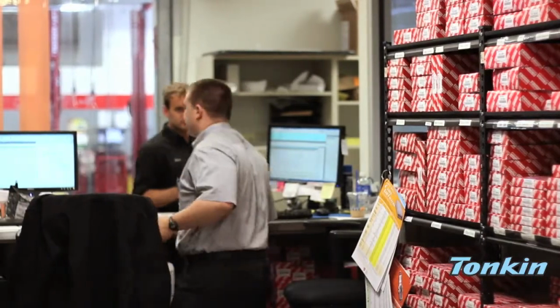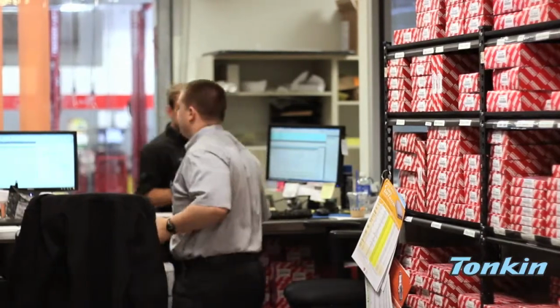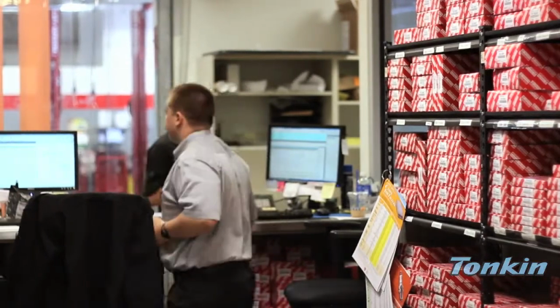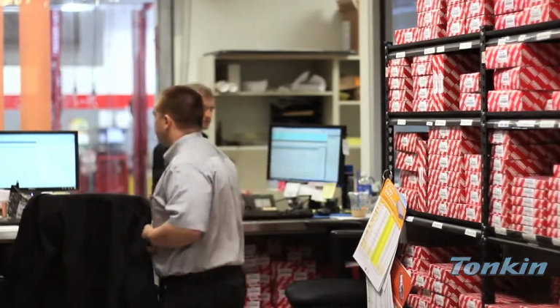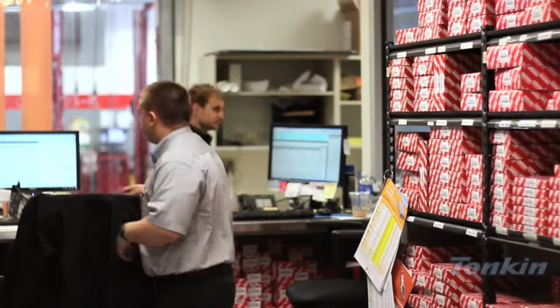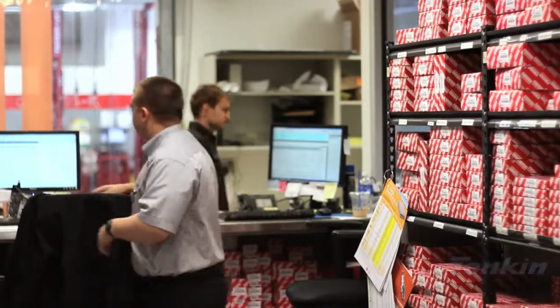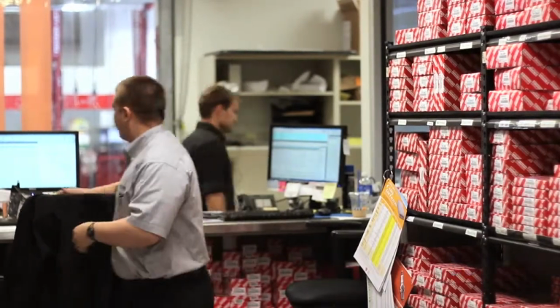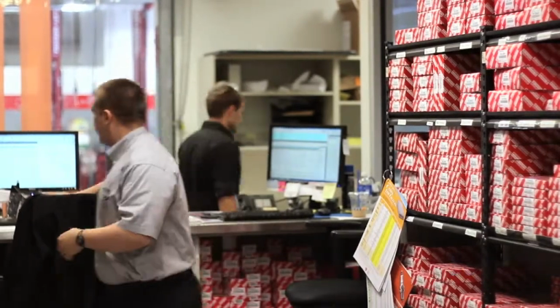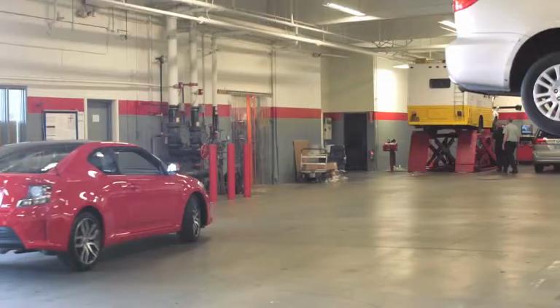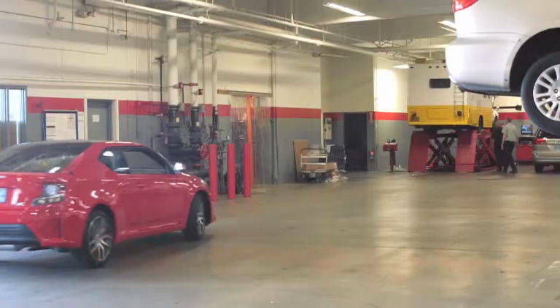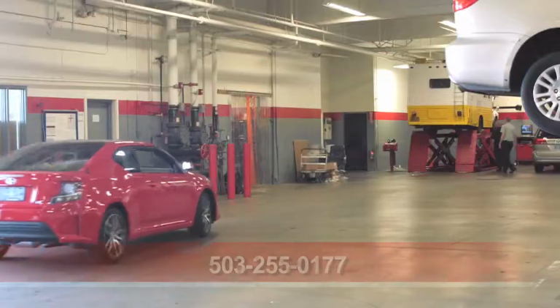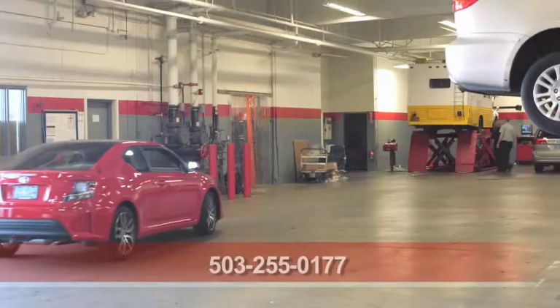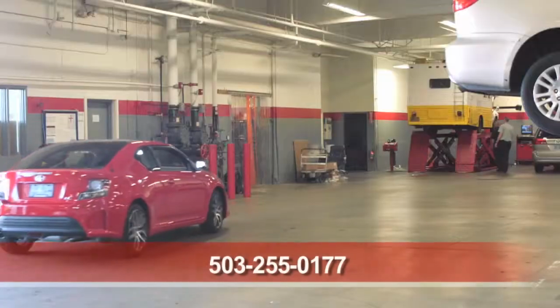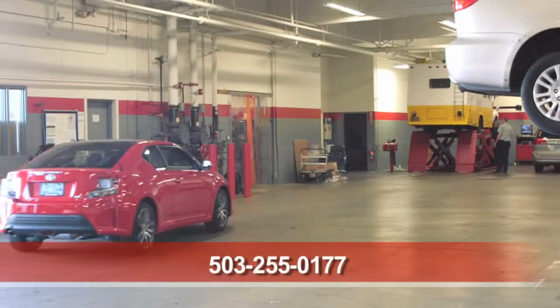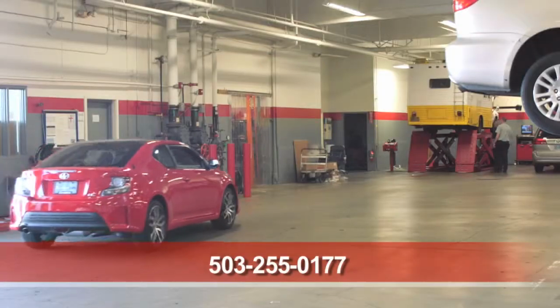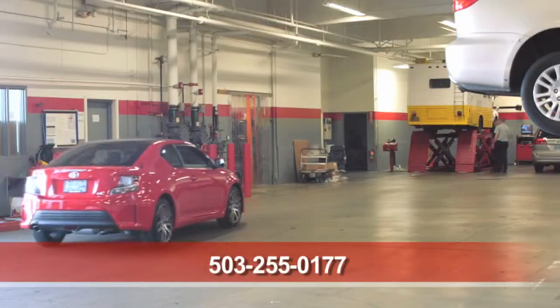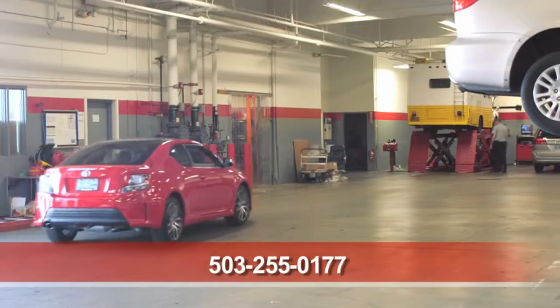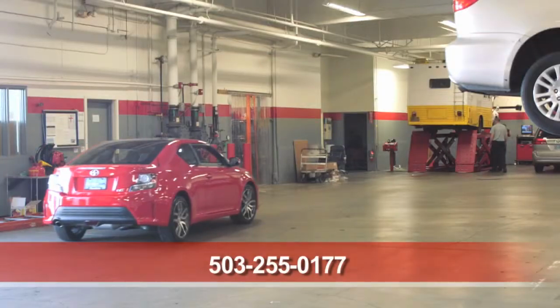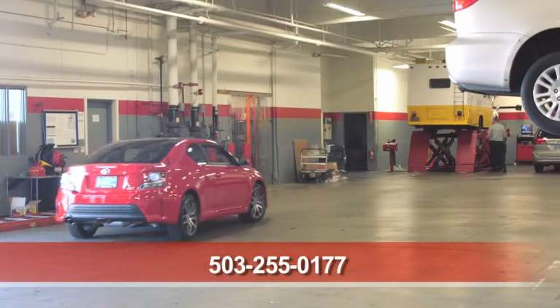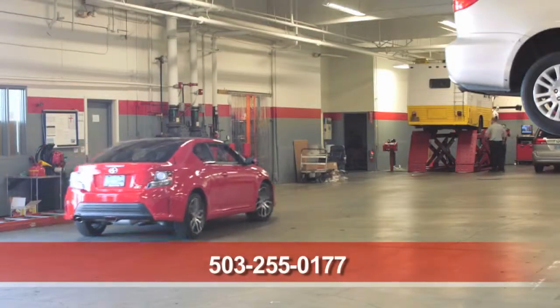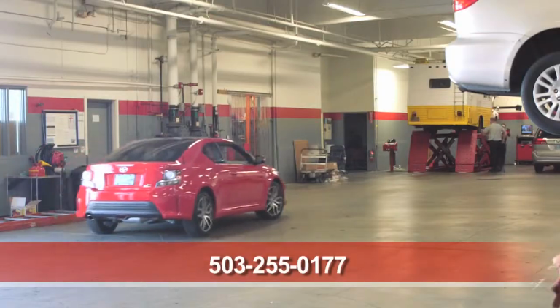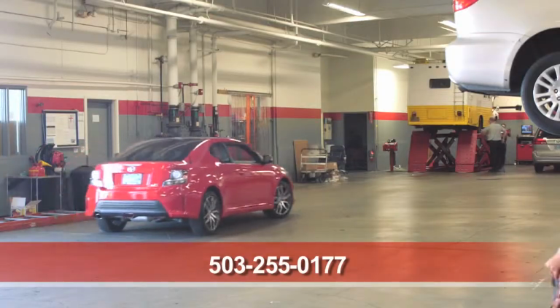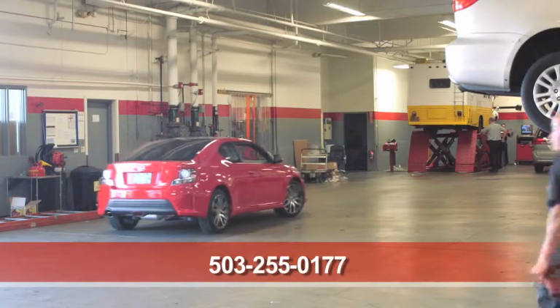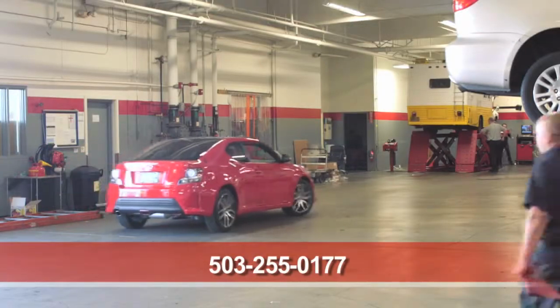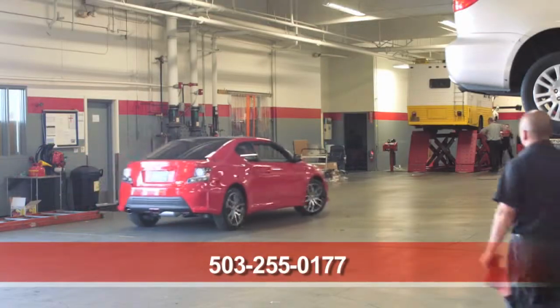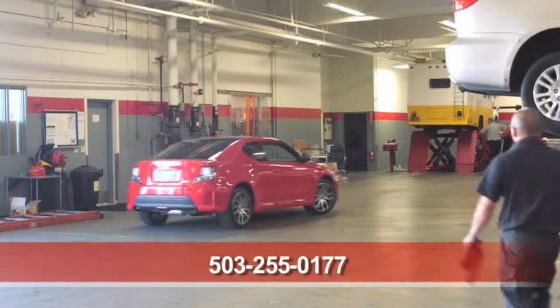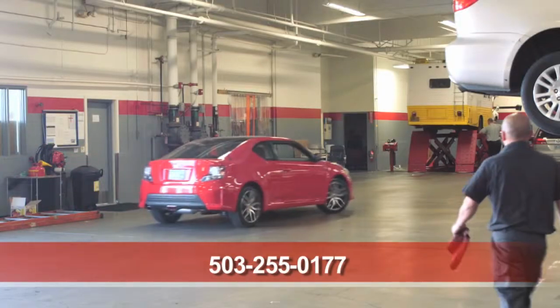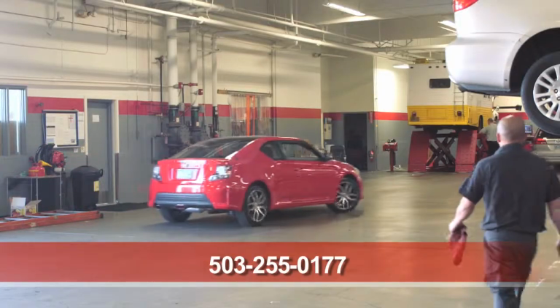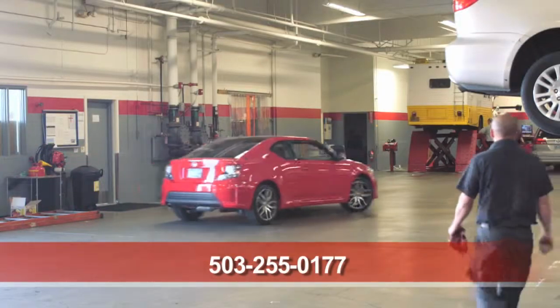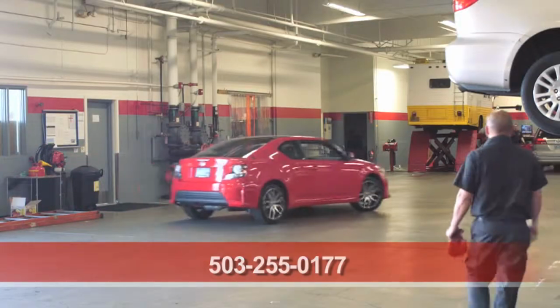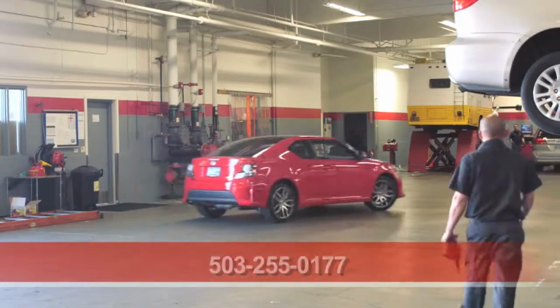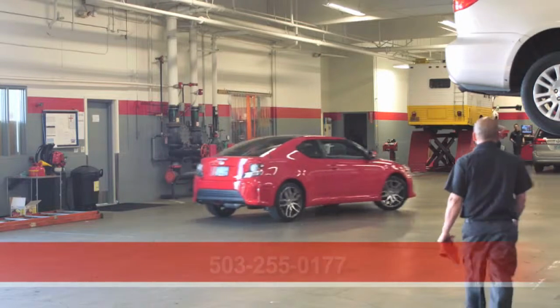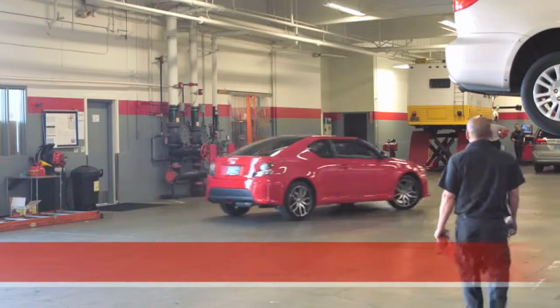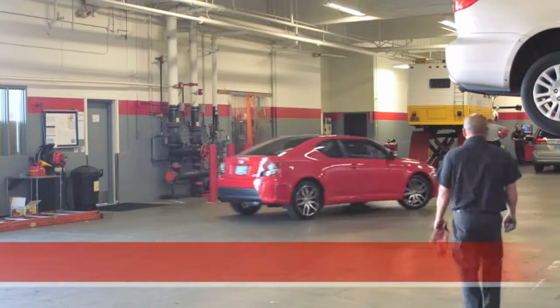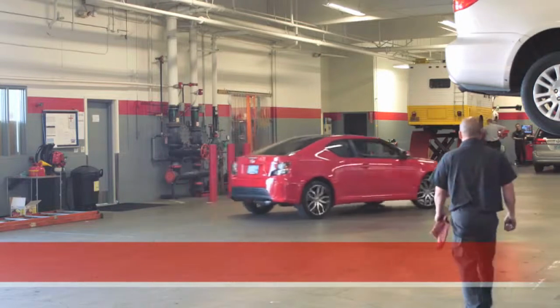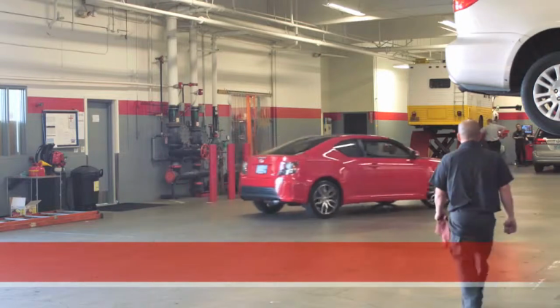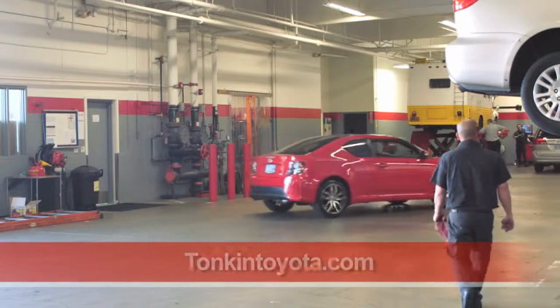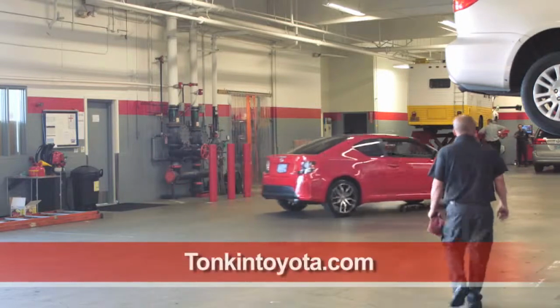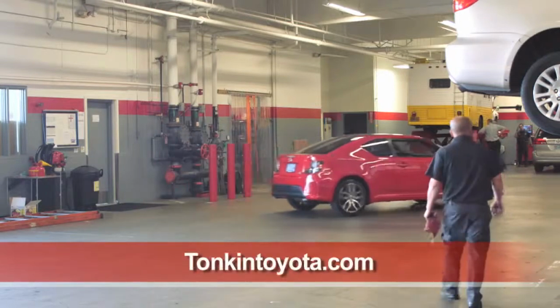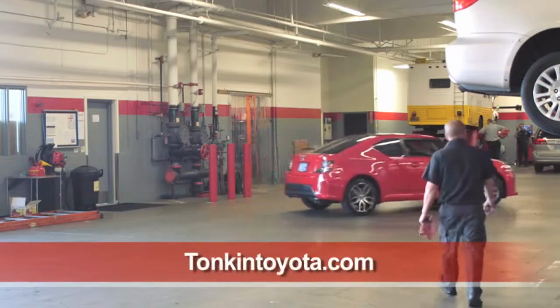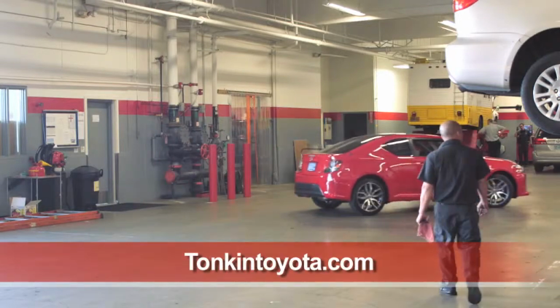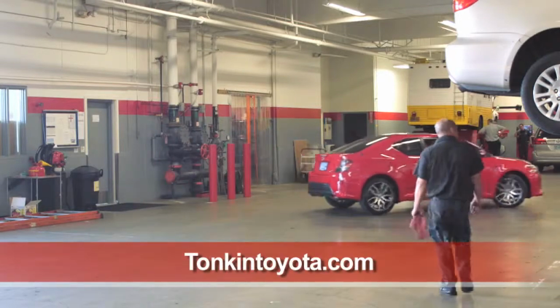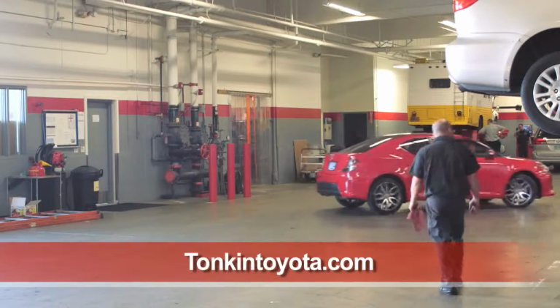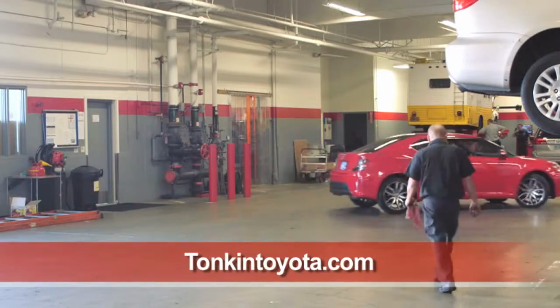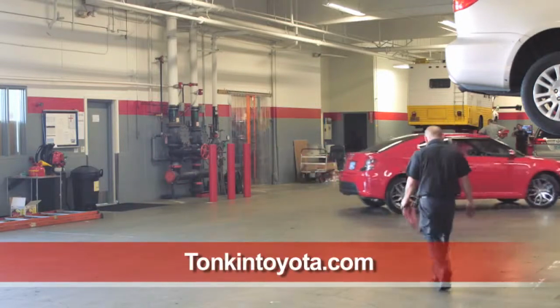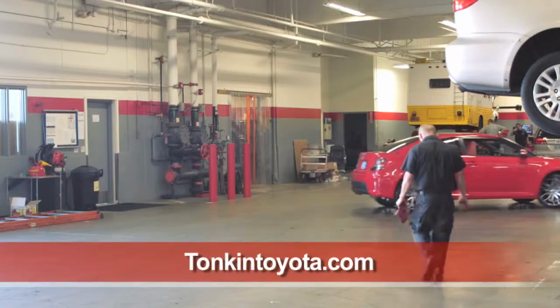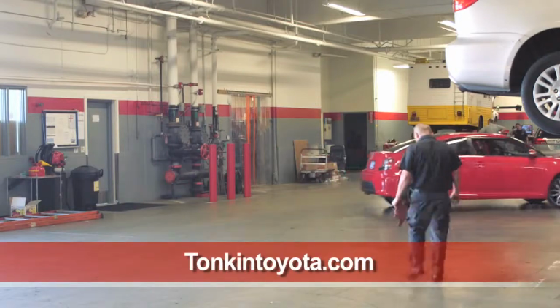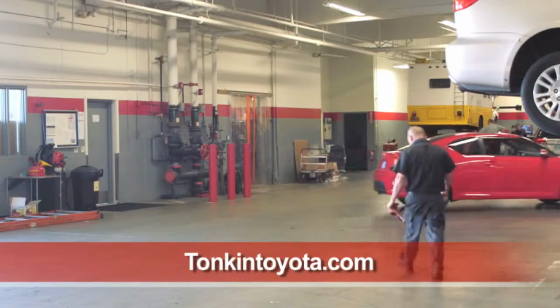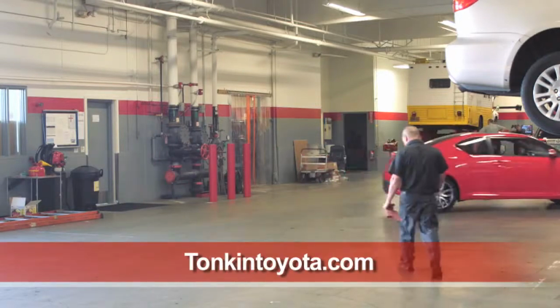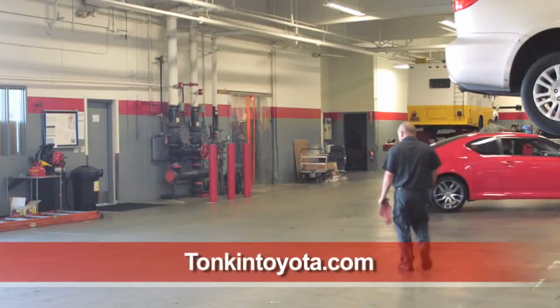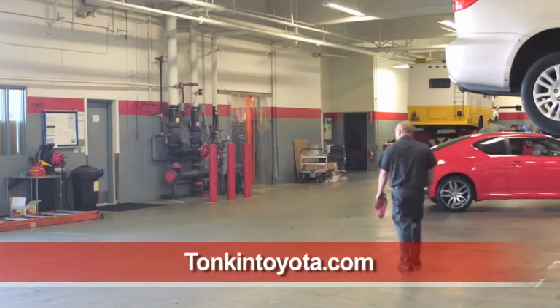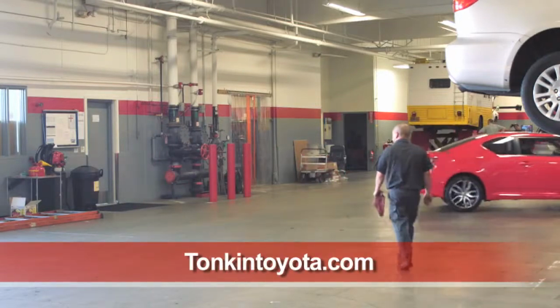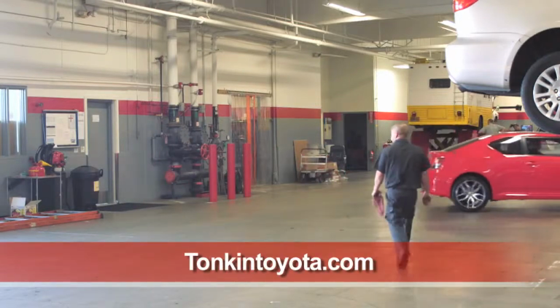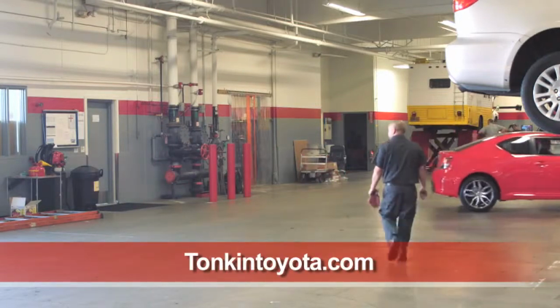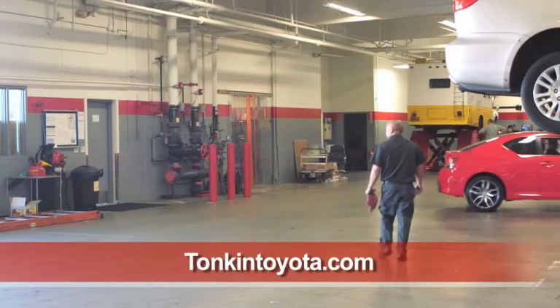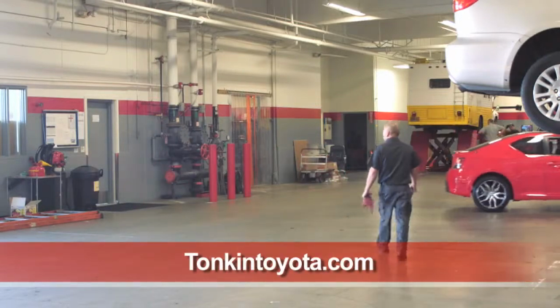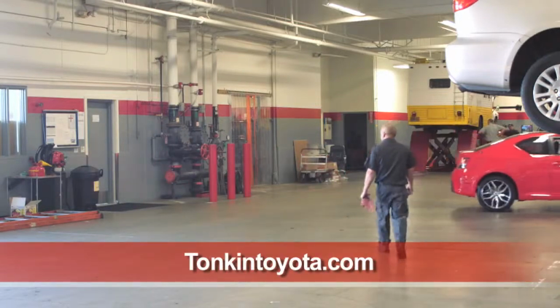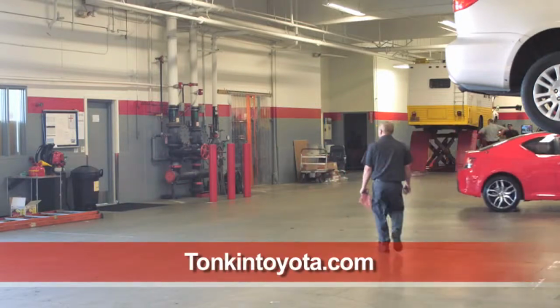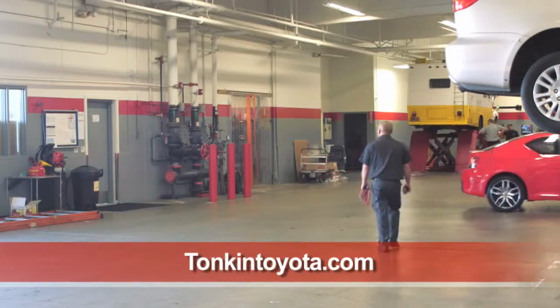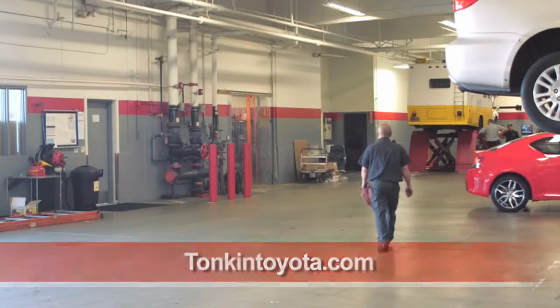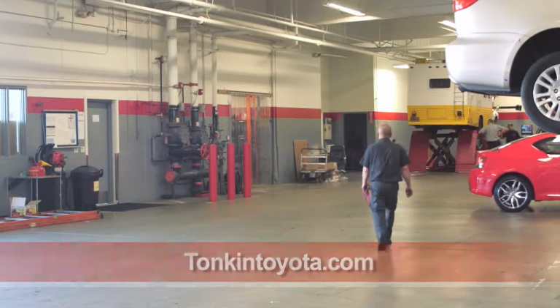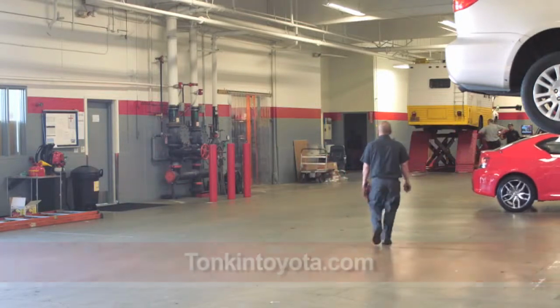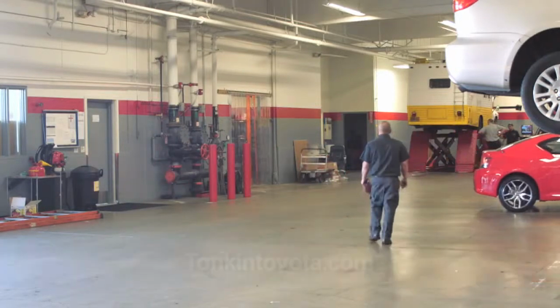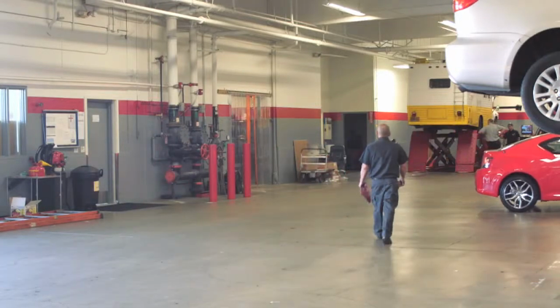Call us at 503-255-0177, visit TonkinToyota.com, or just stop by.